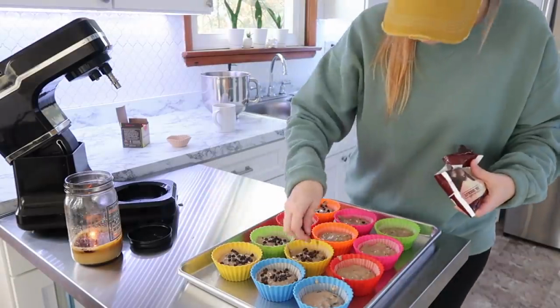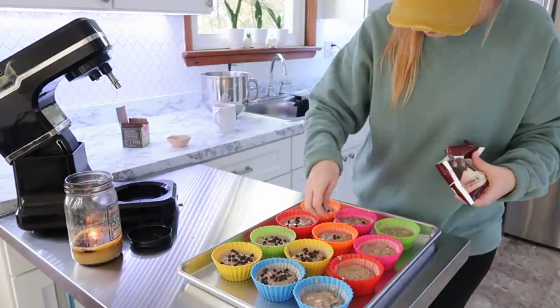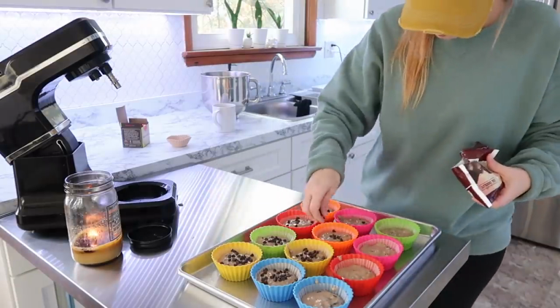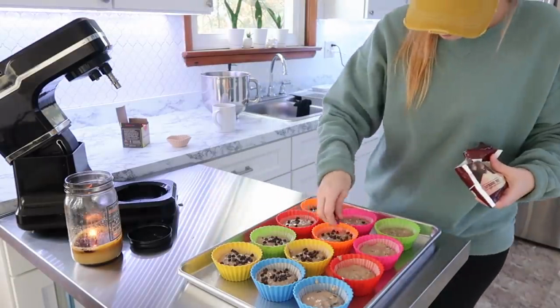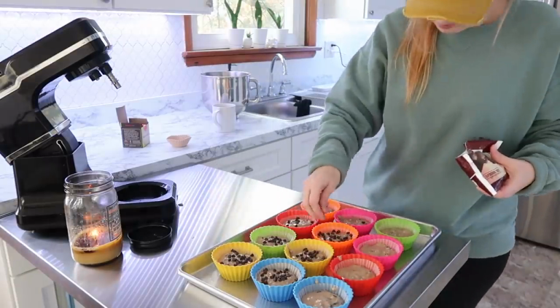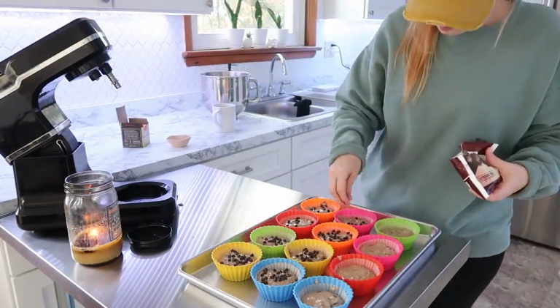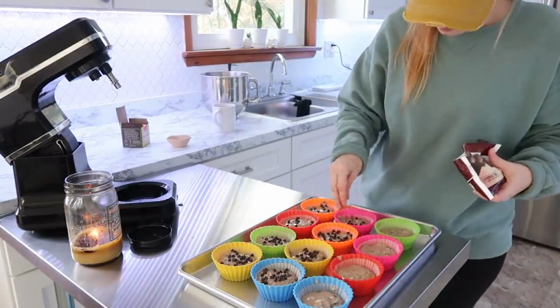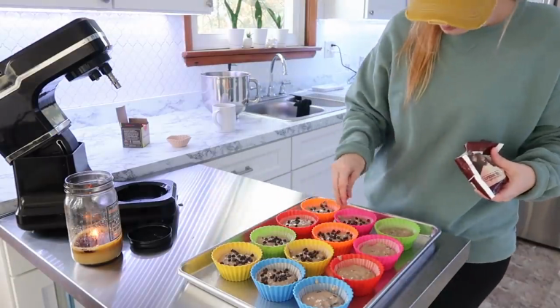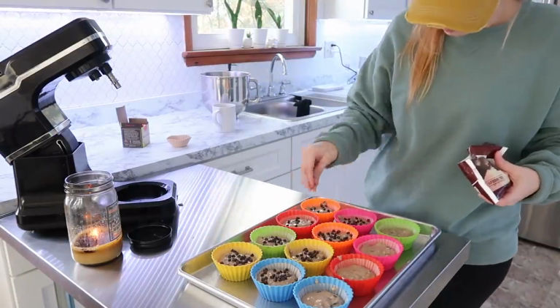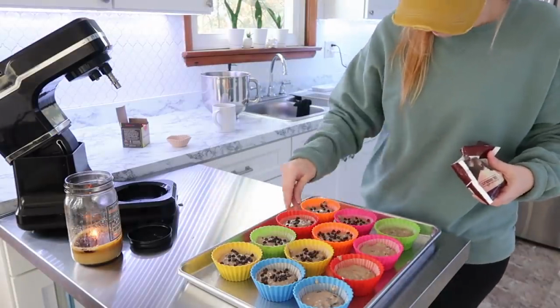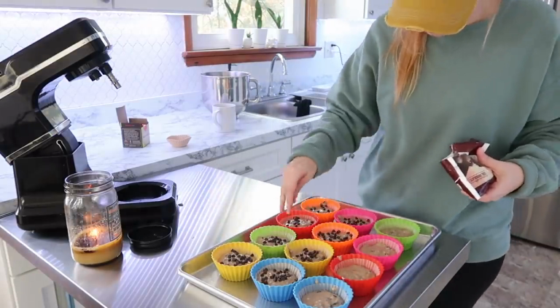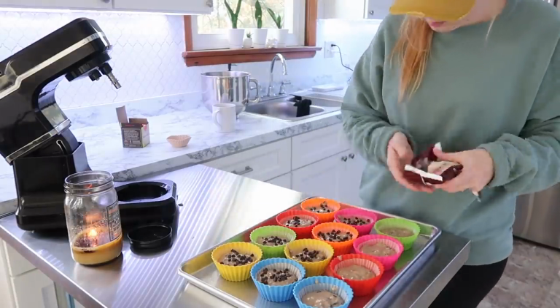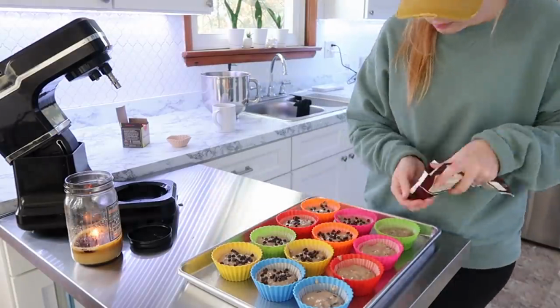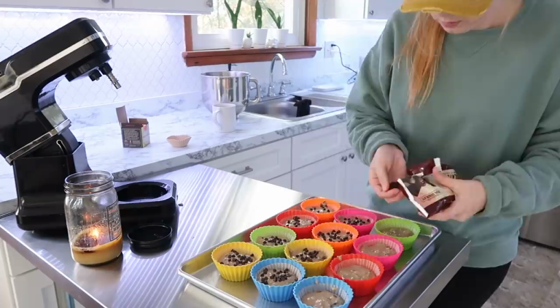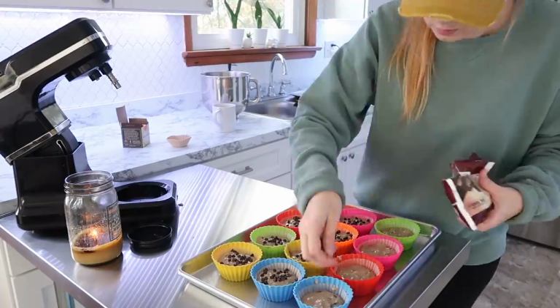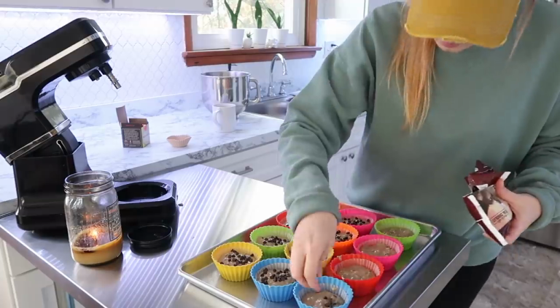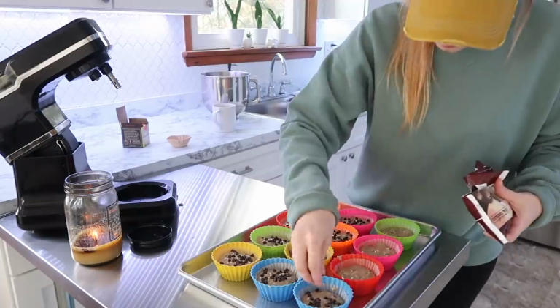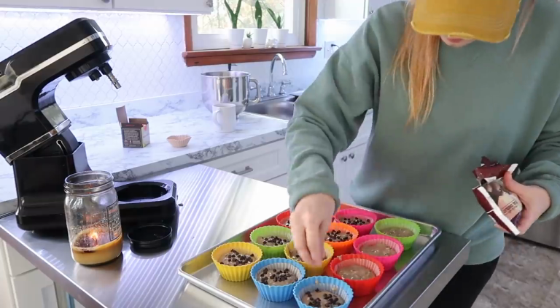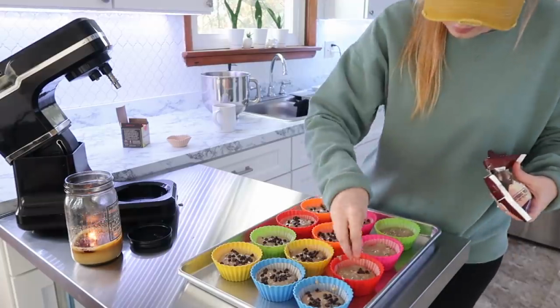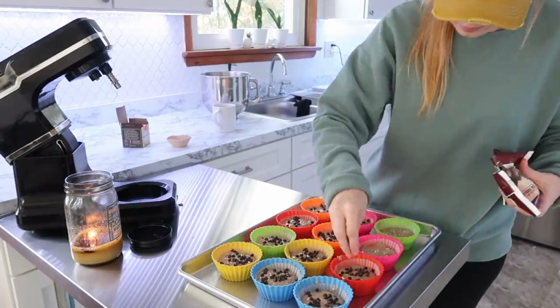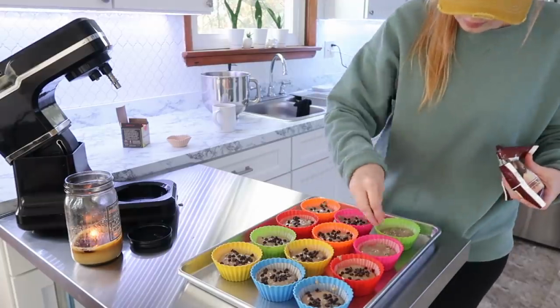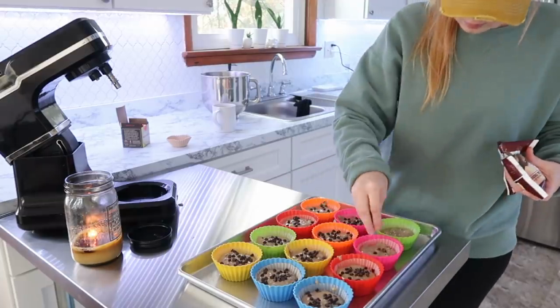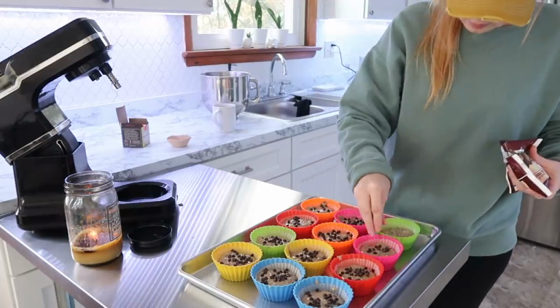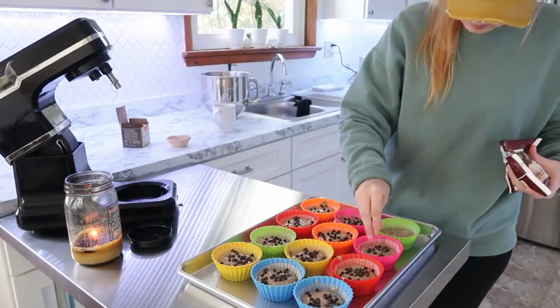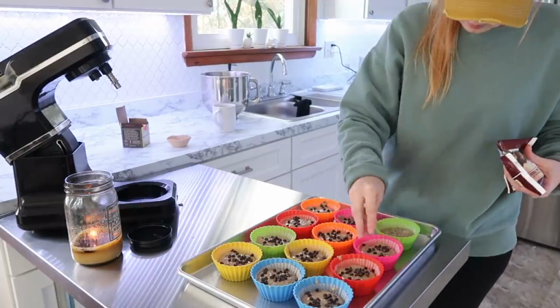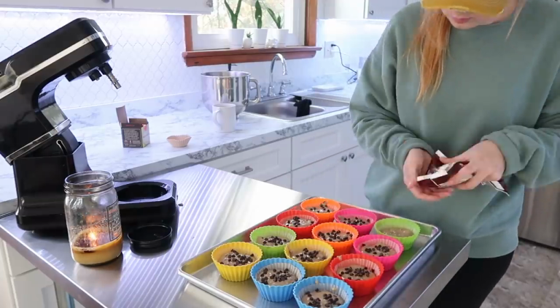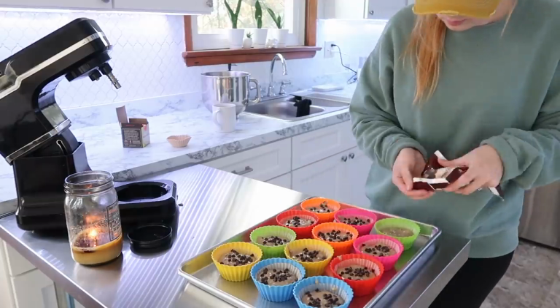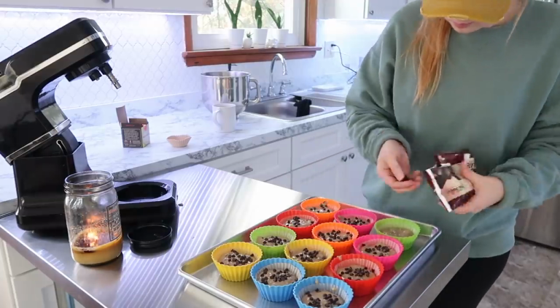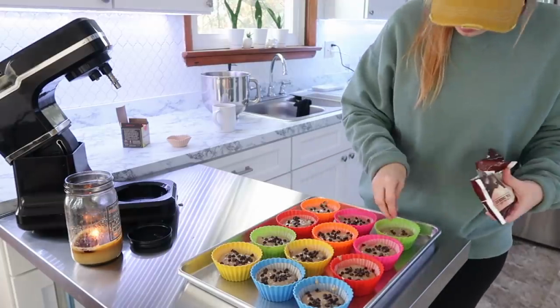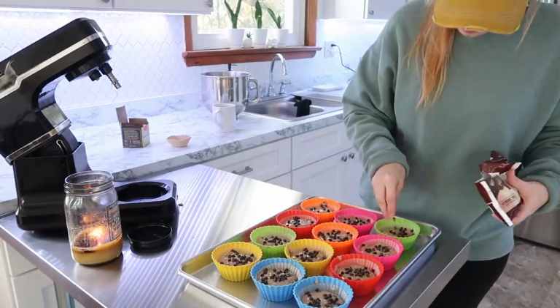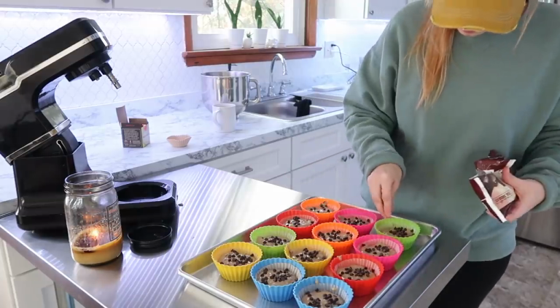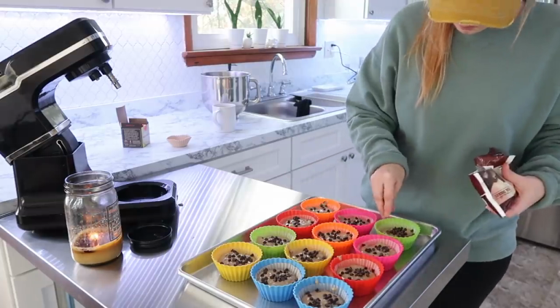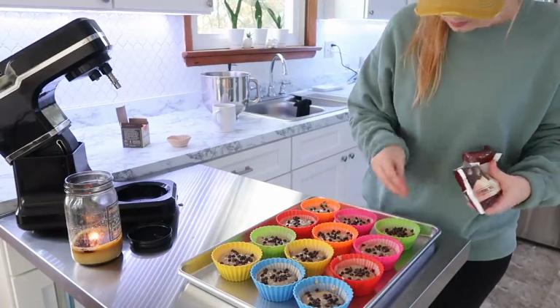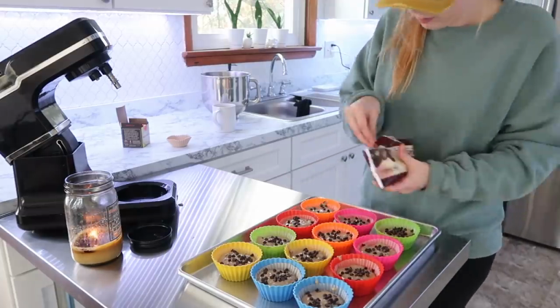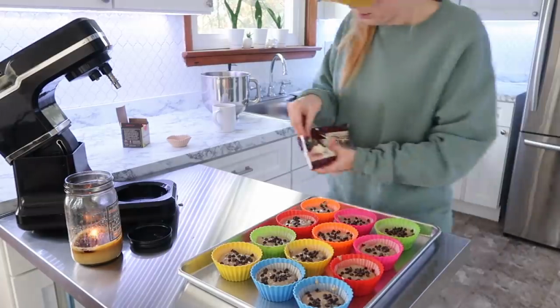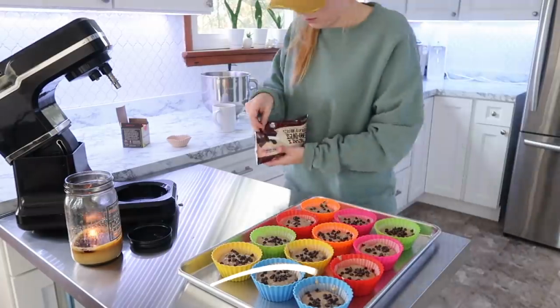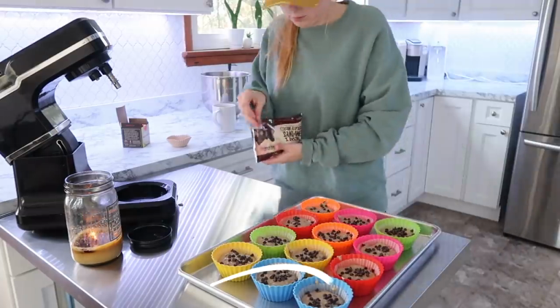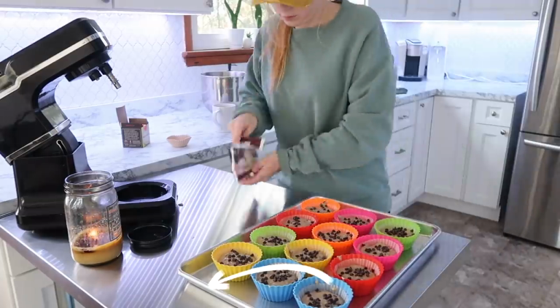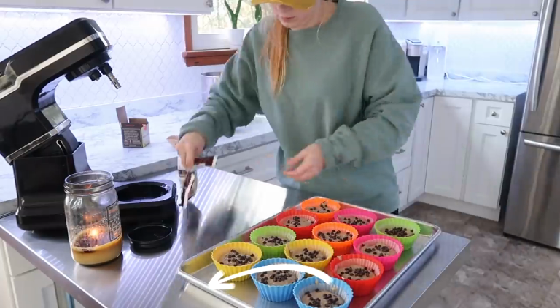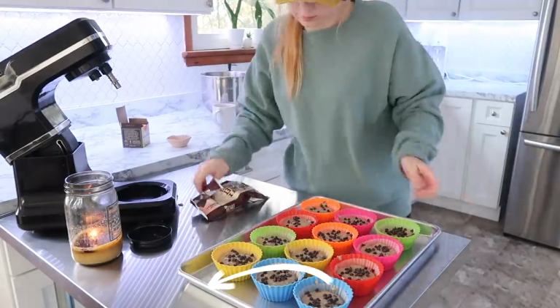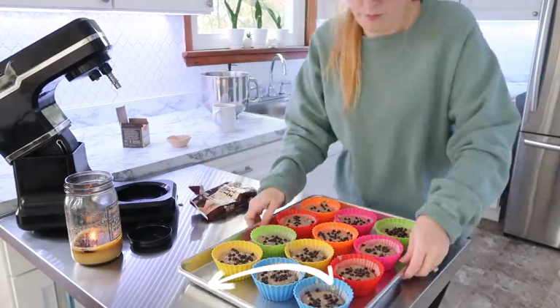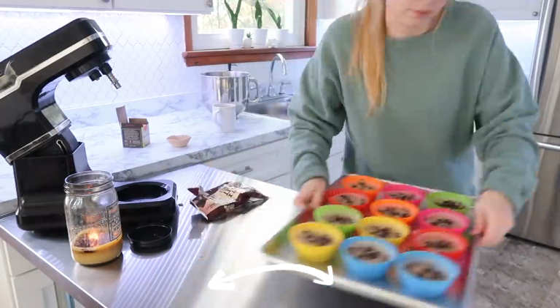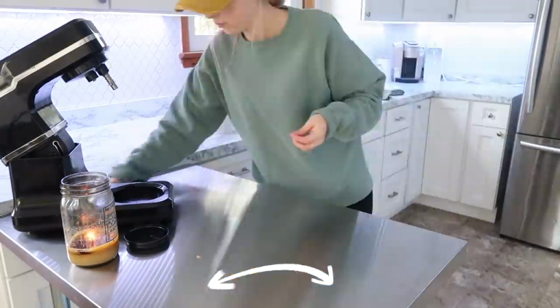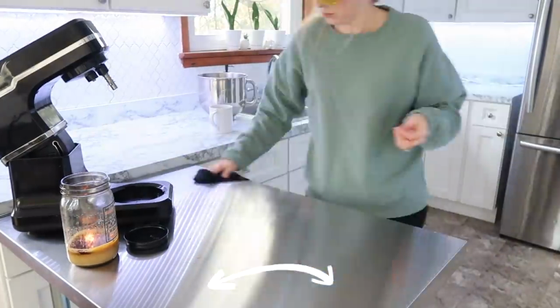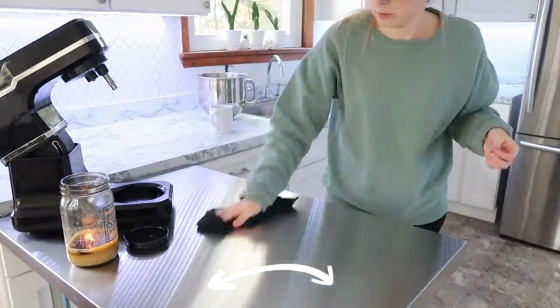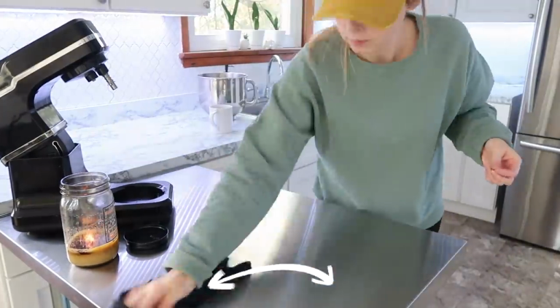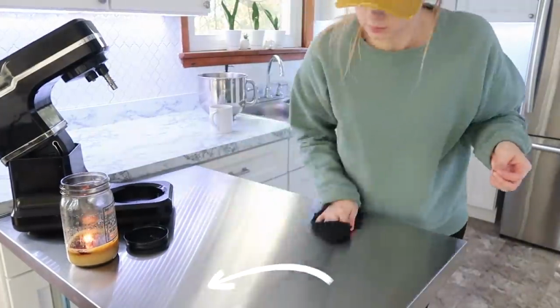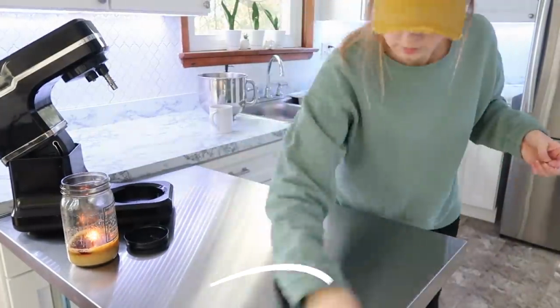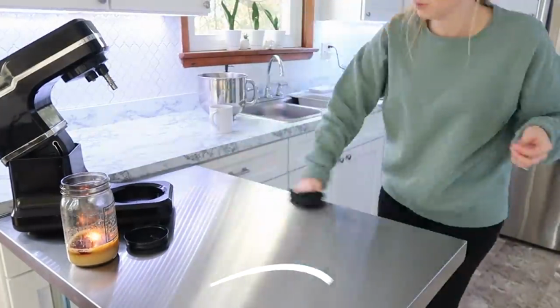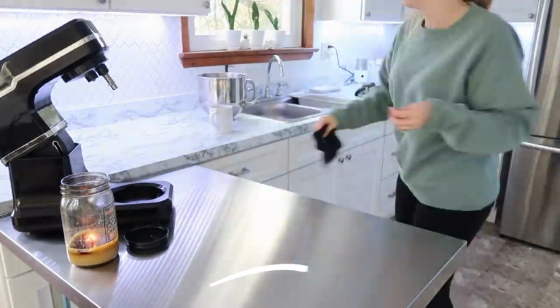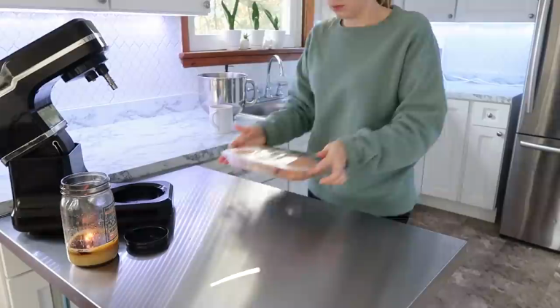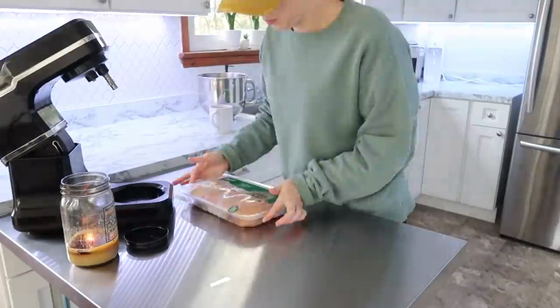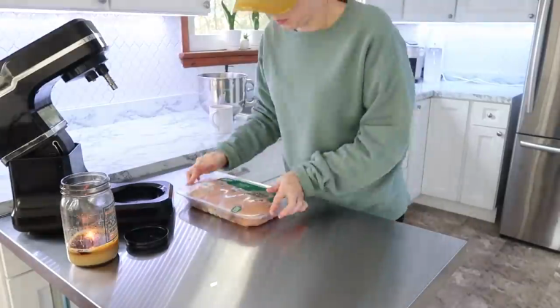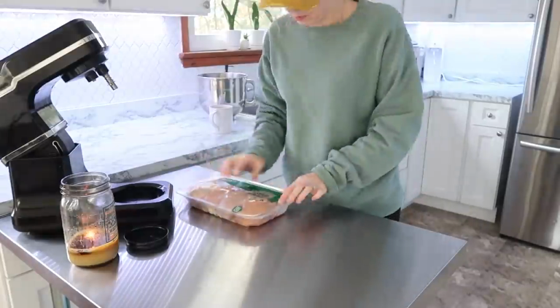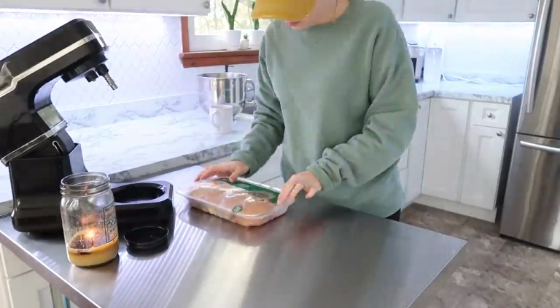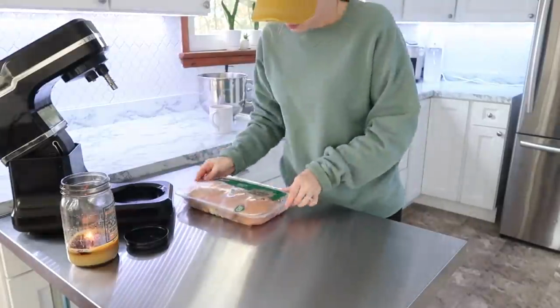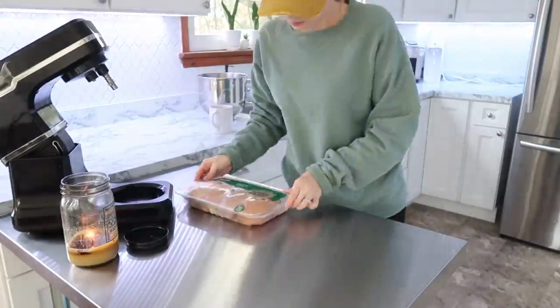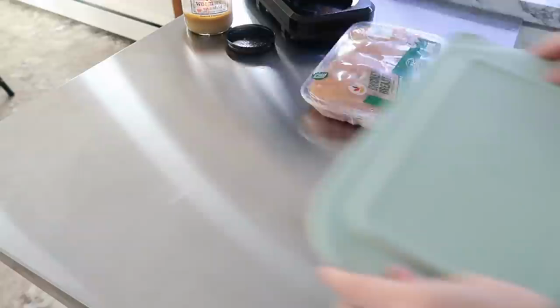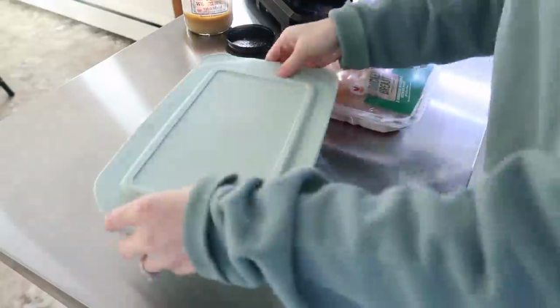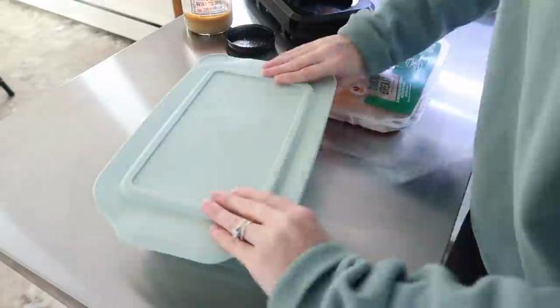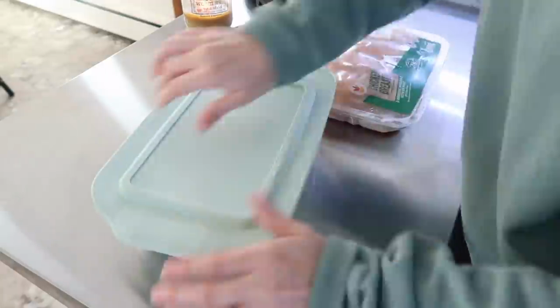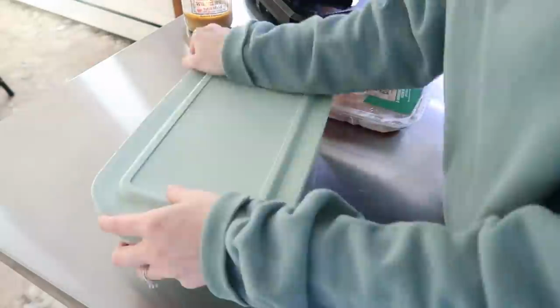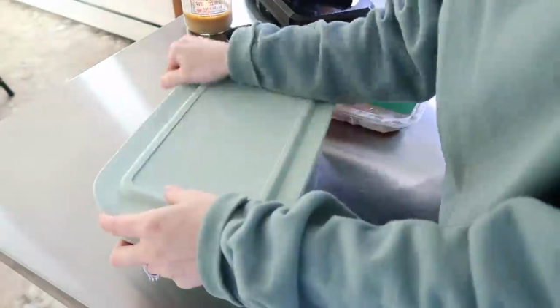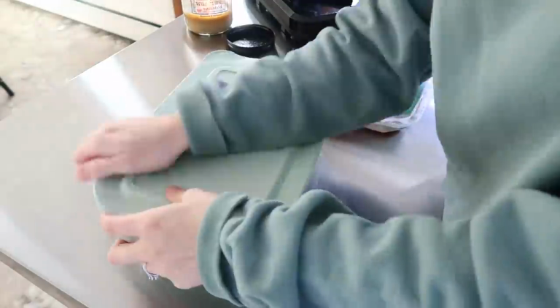As usual, the recipes and all of the information will be below in the description box if you want to make some of these things yourself.